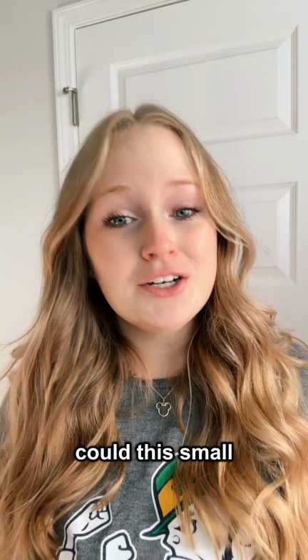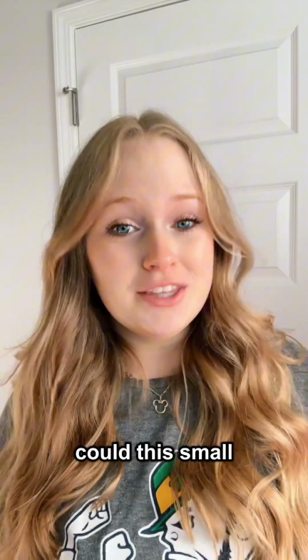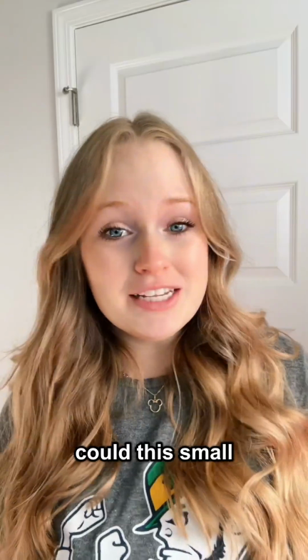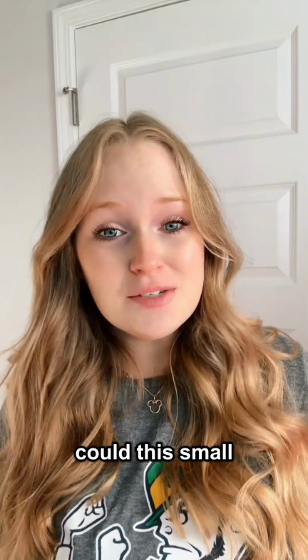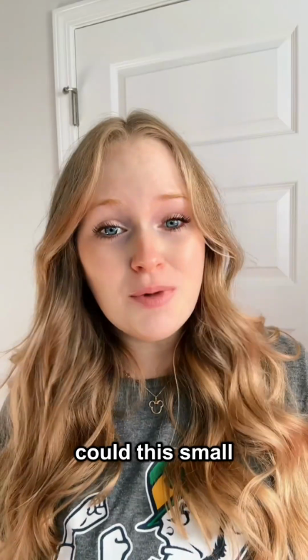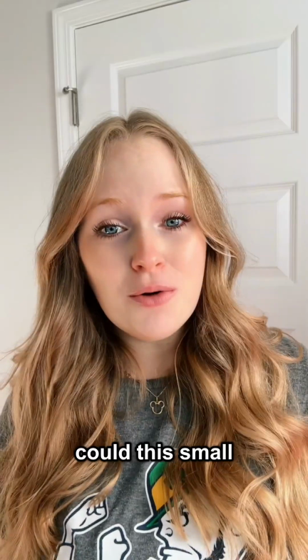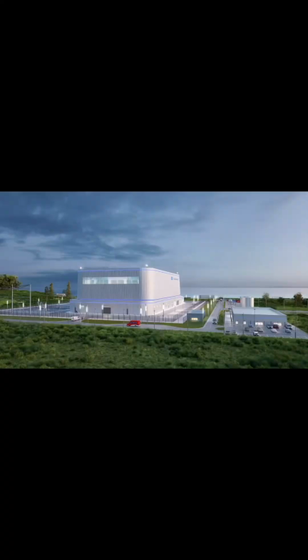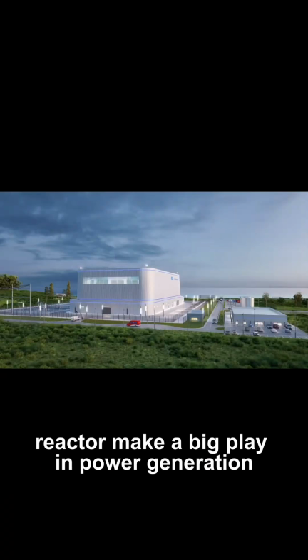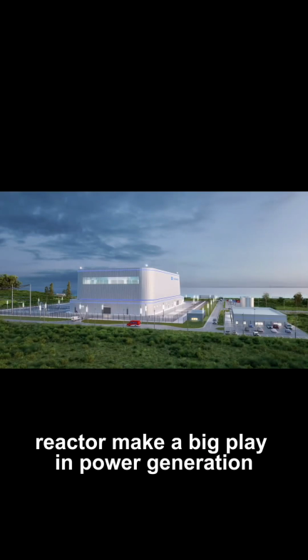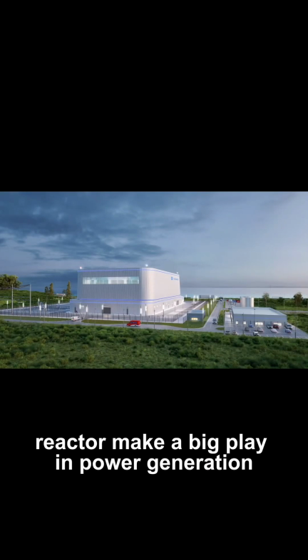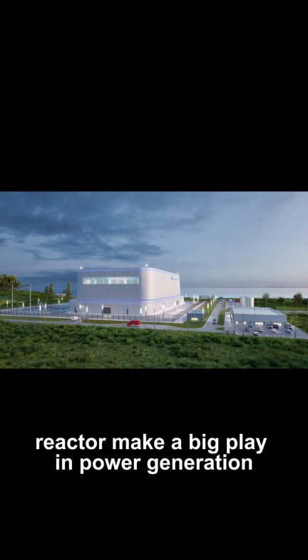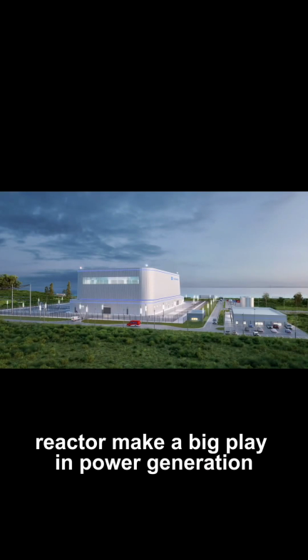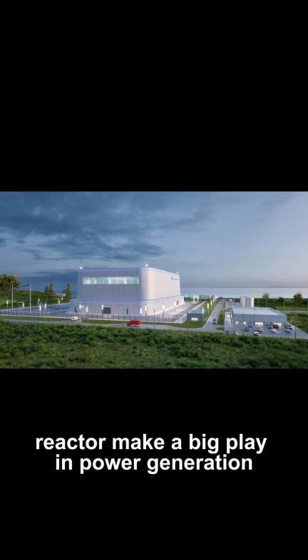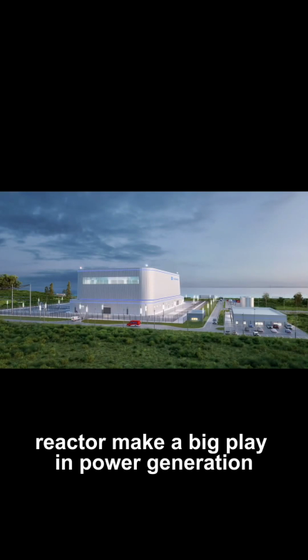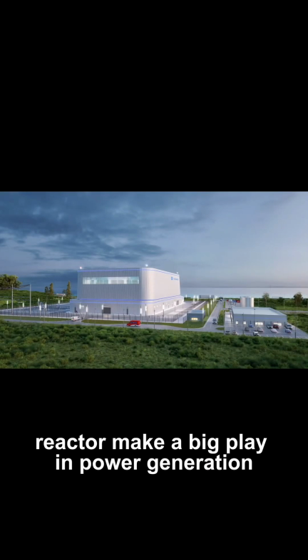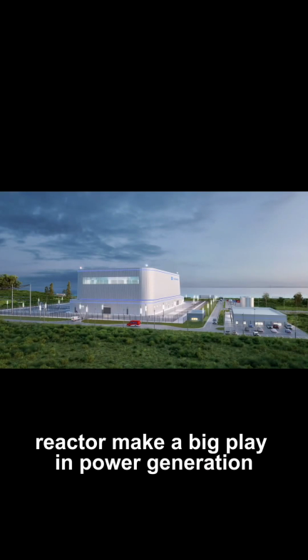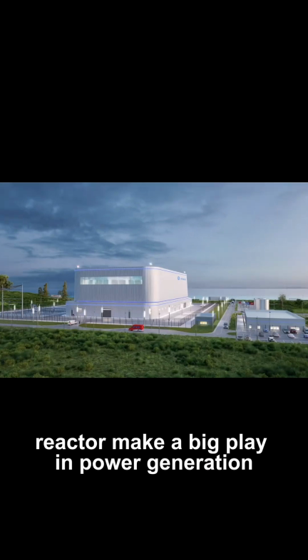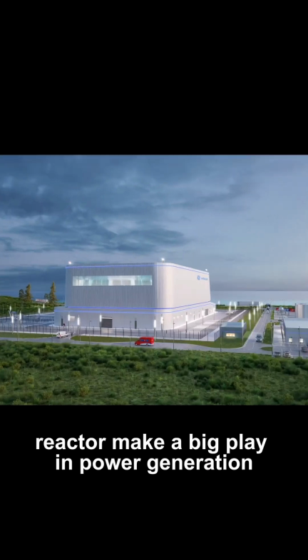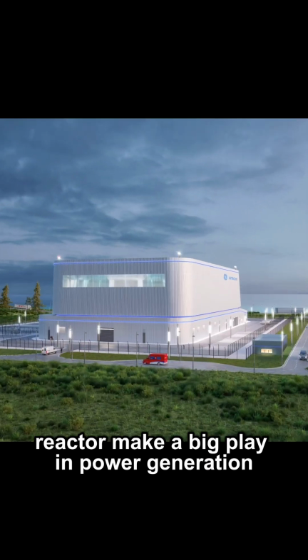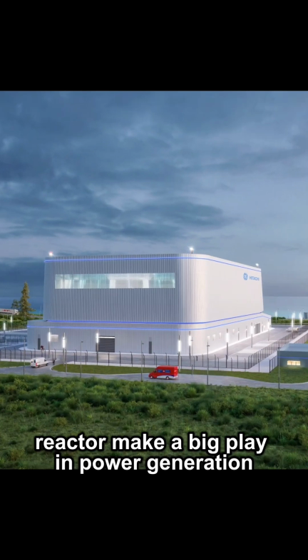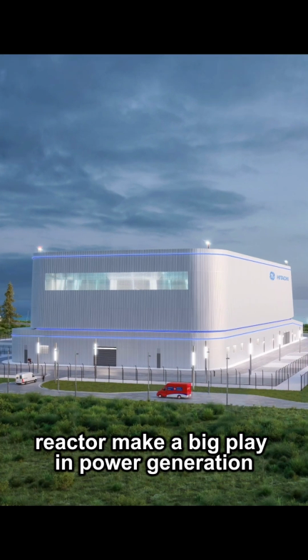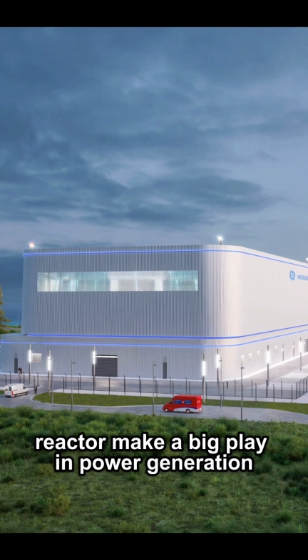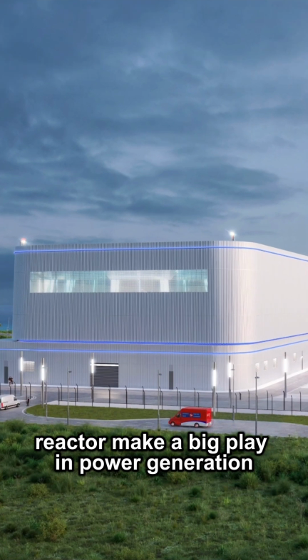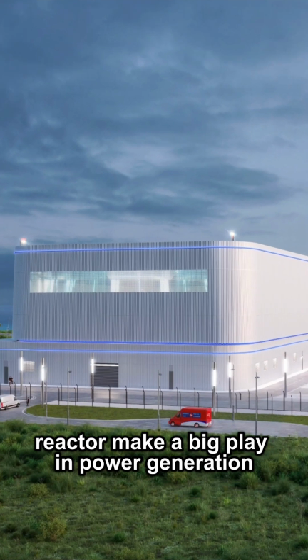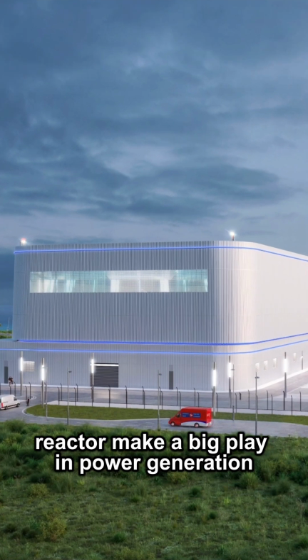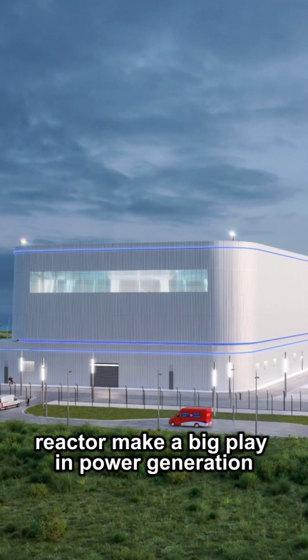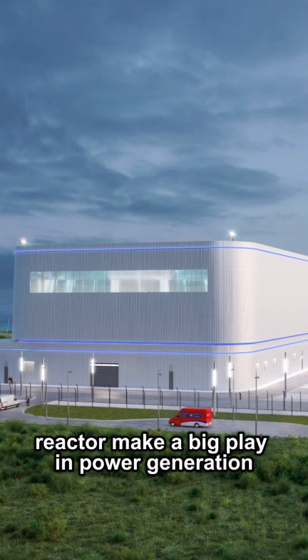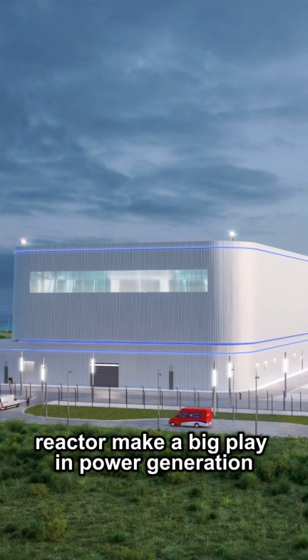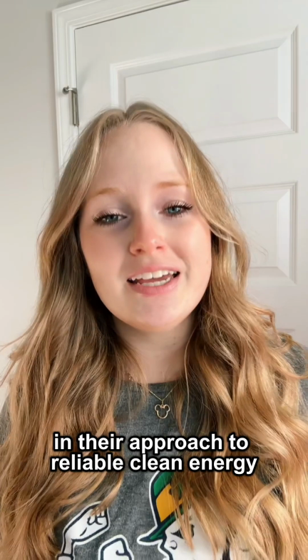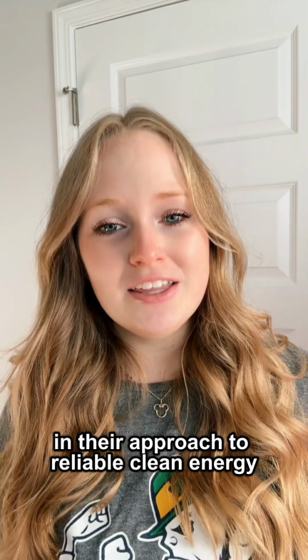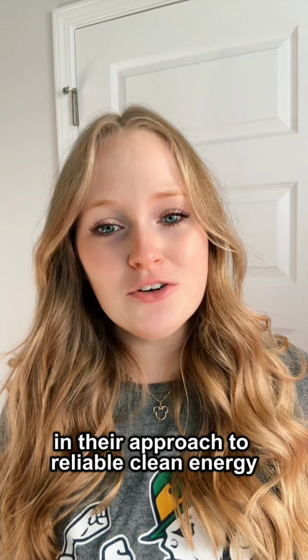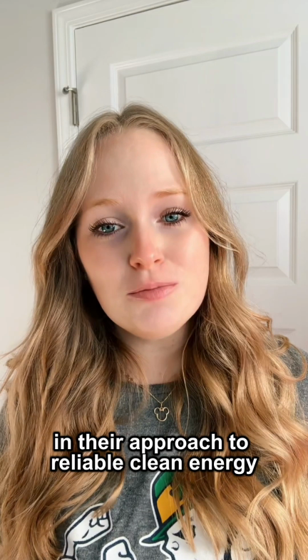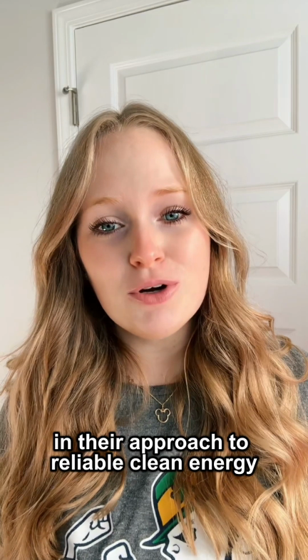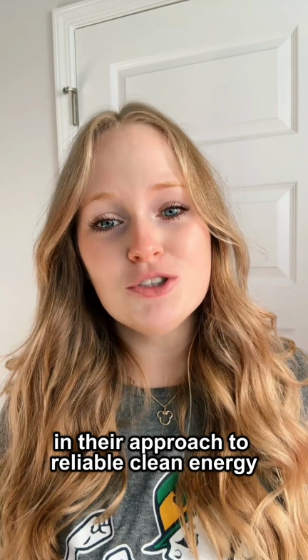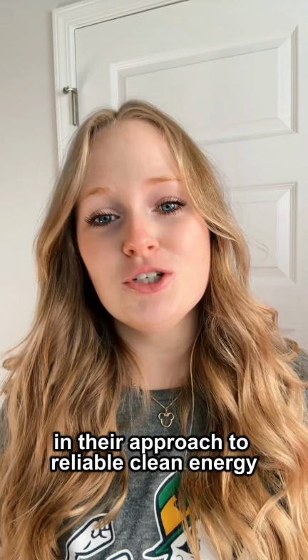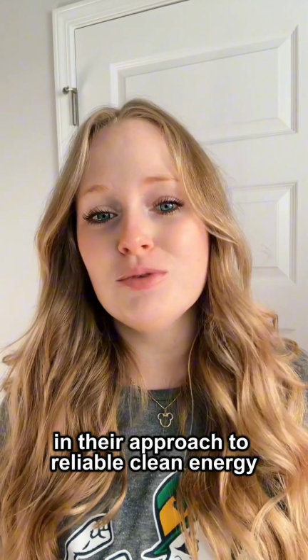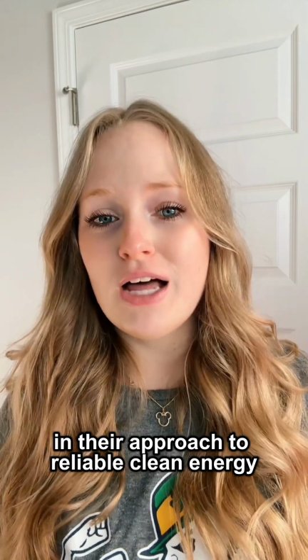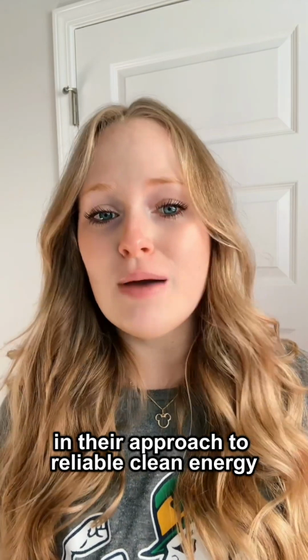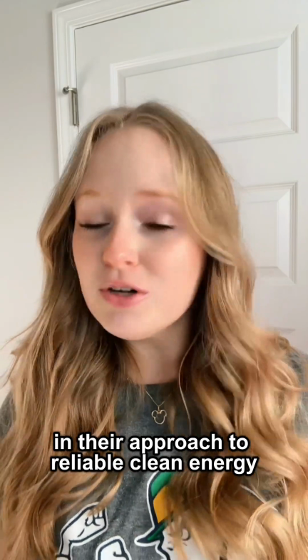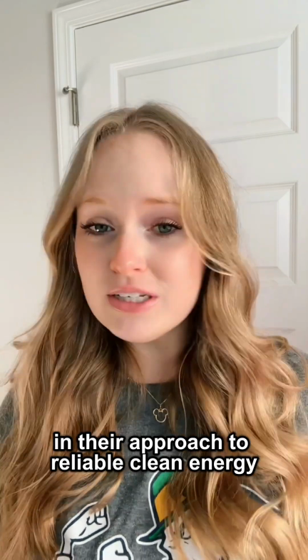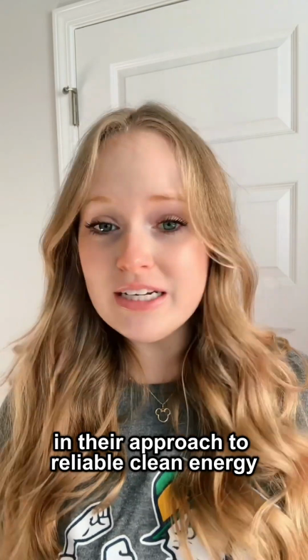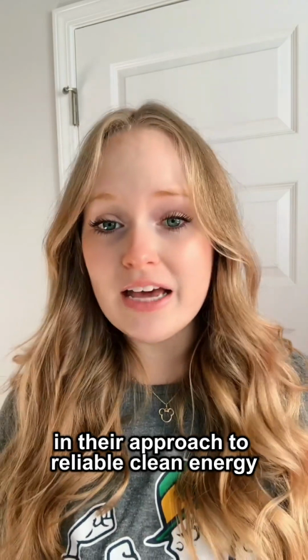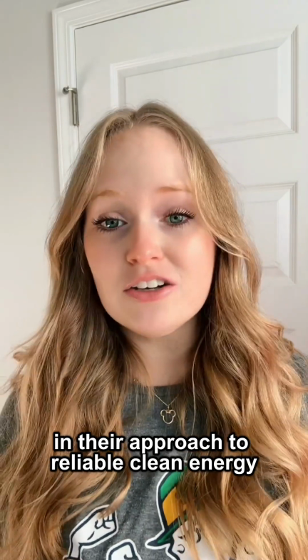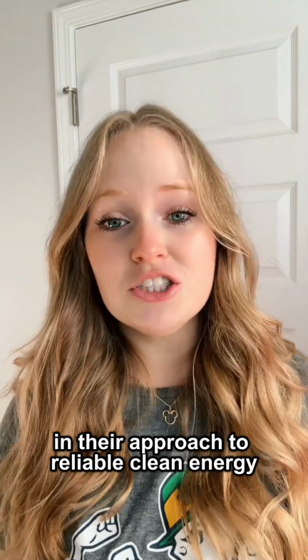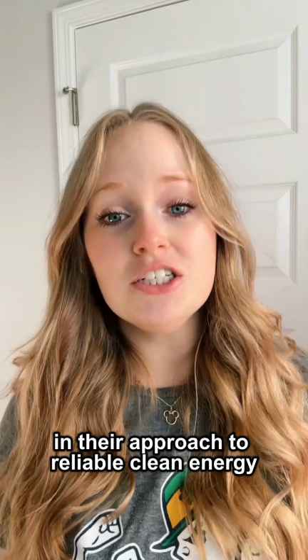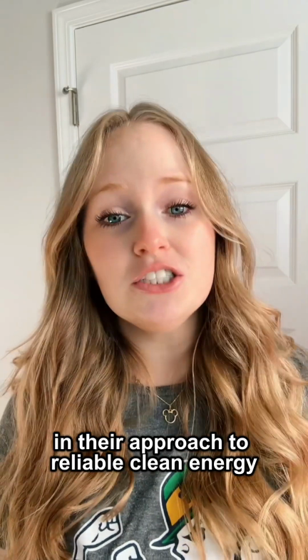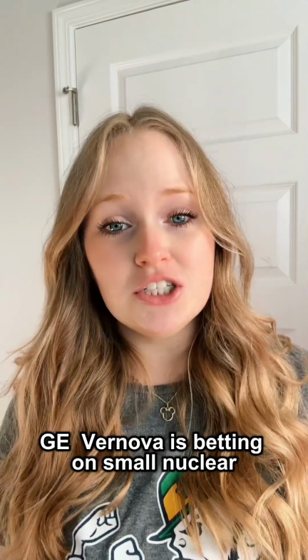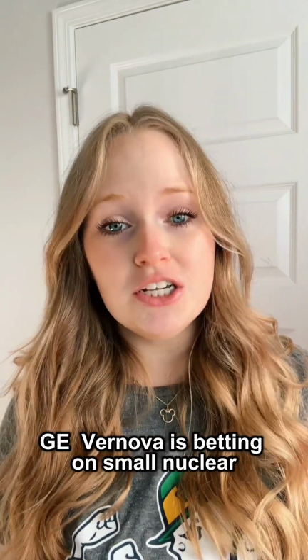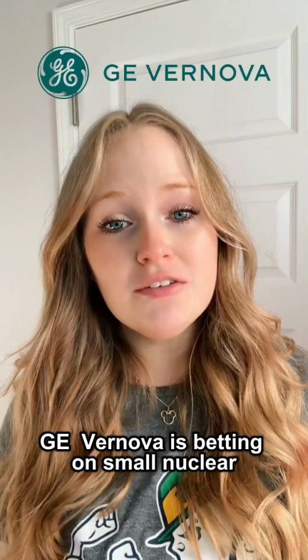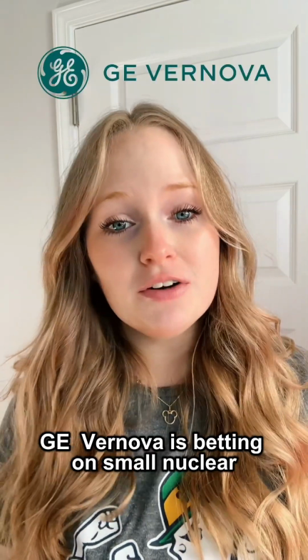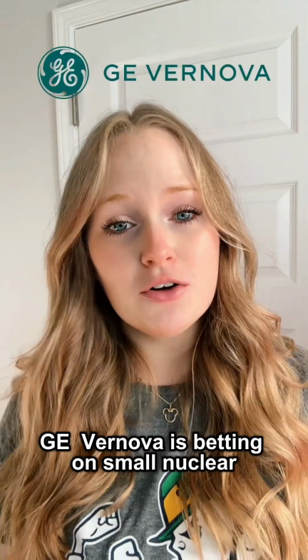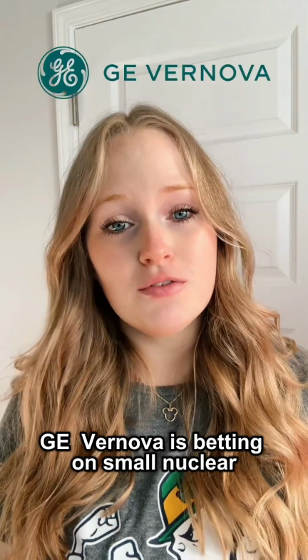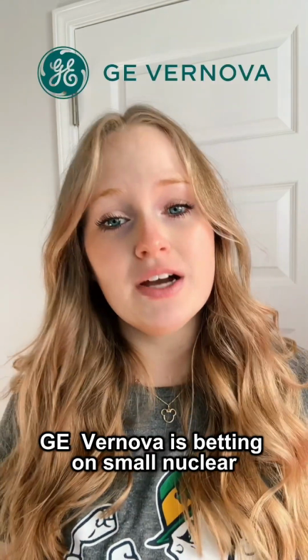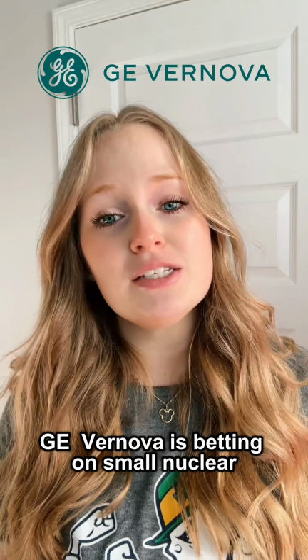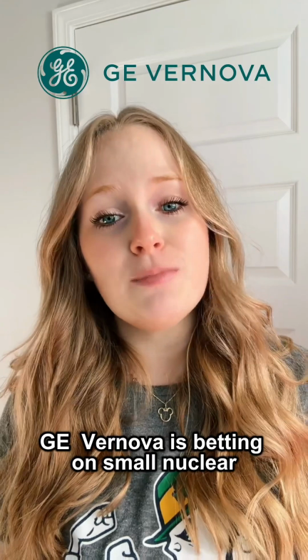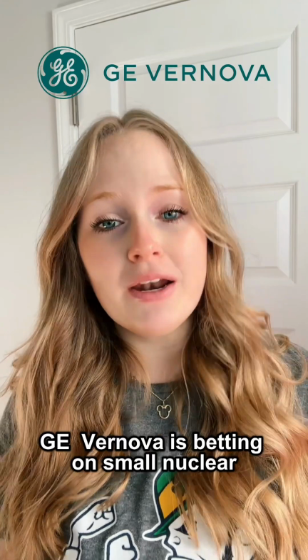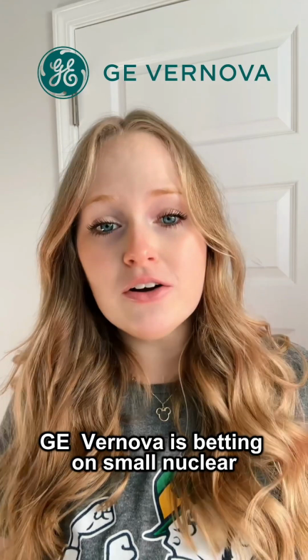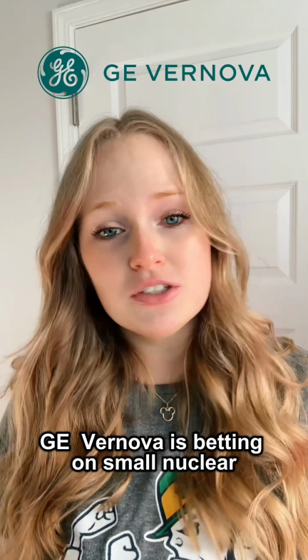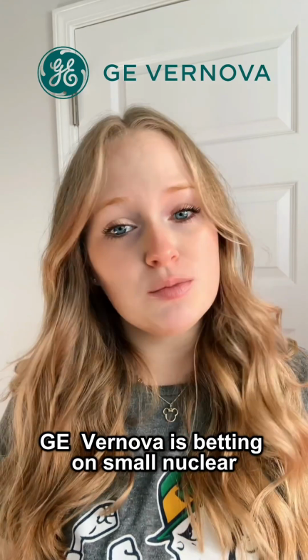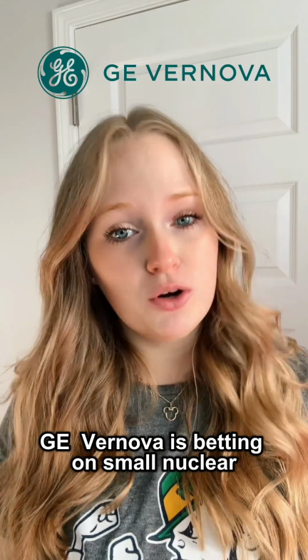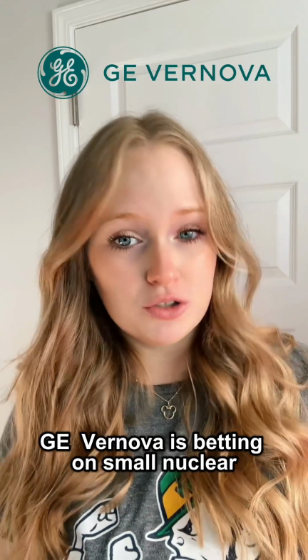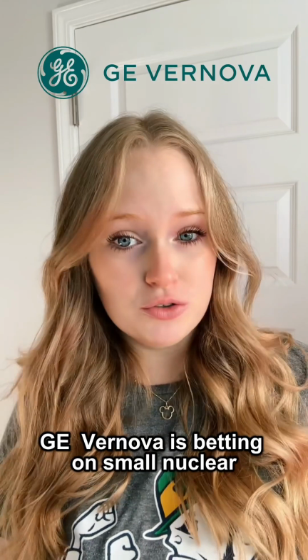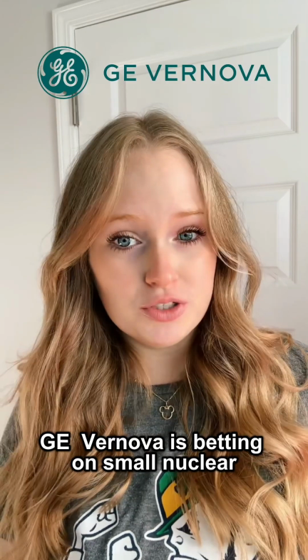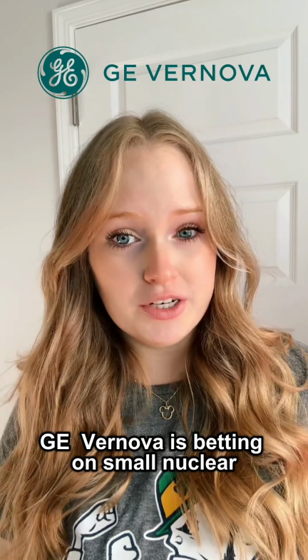Could this small reactor make a big play in power generation? In their approach to reliable clean energy, GE Renova is betting on small nuclear.